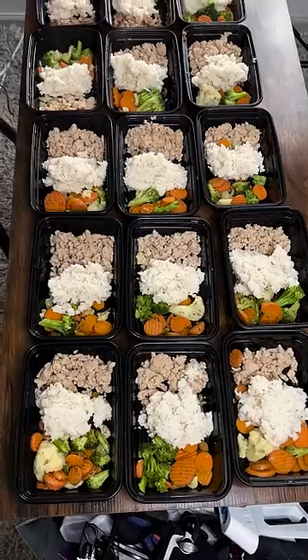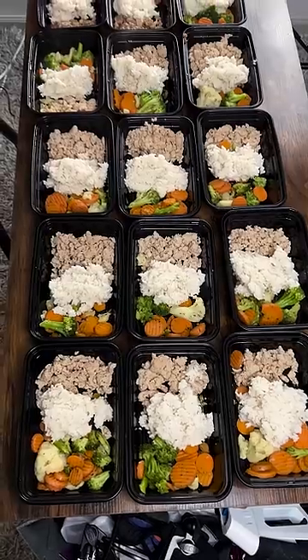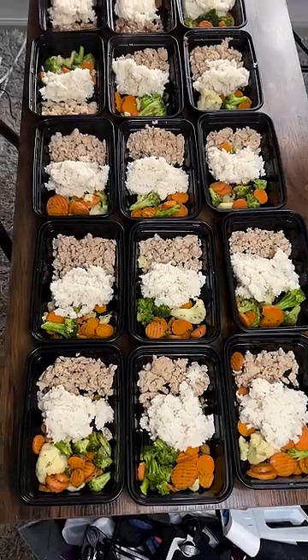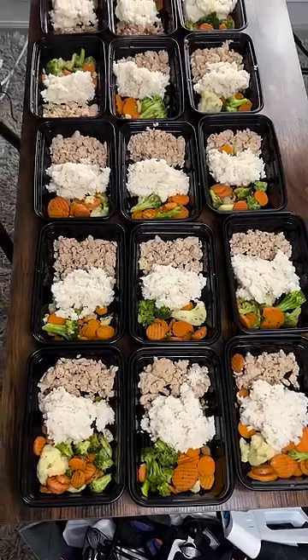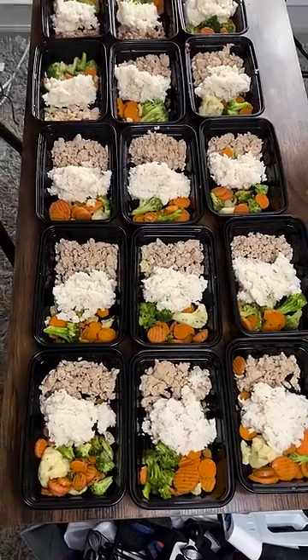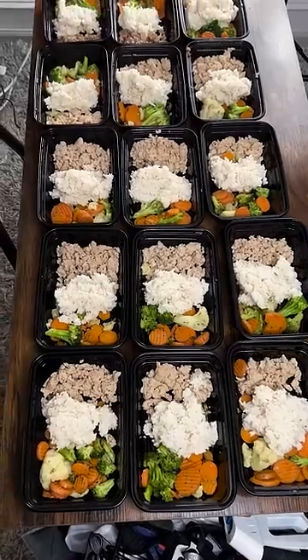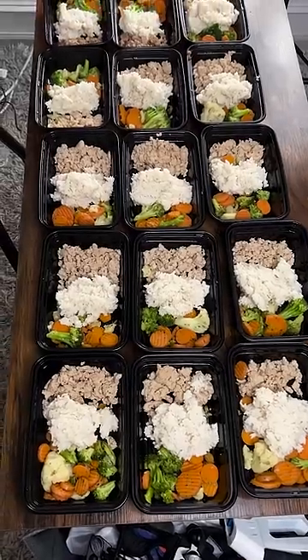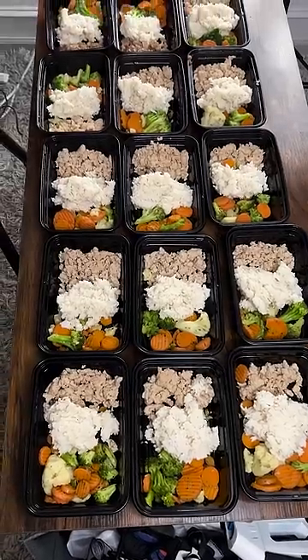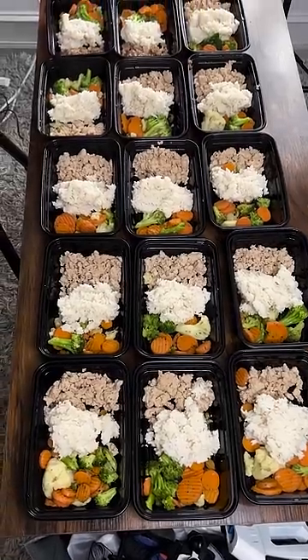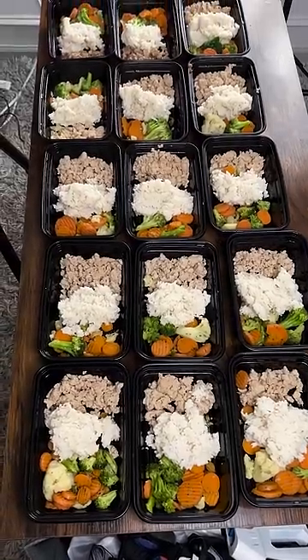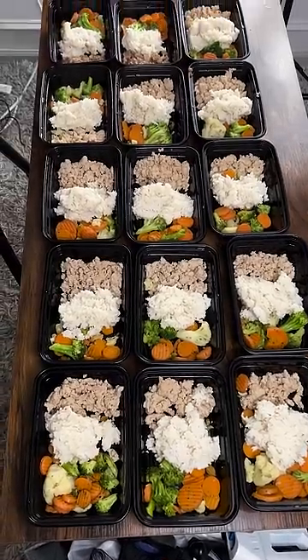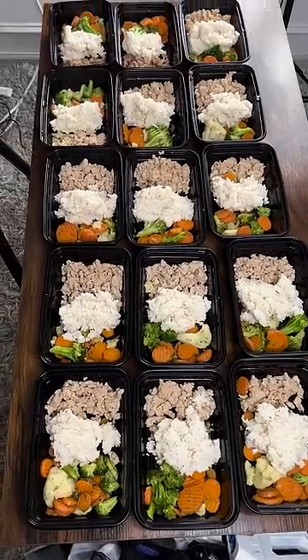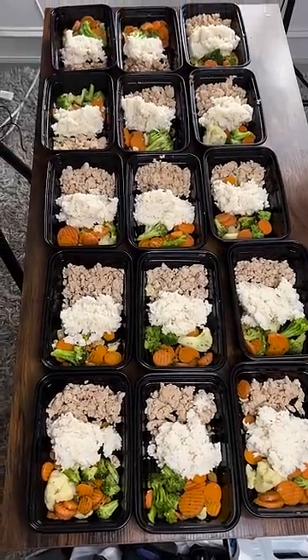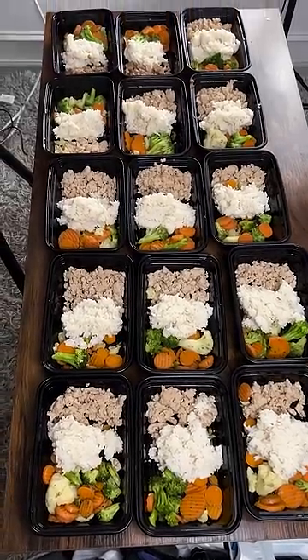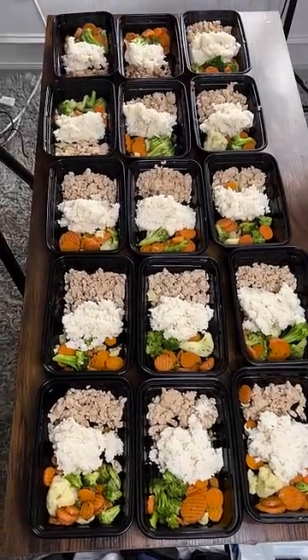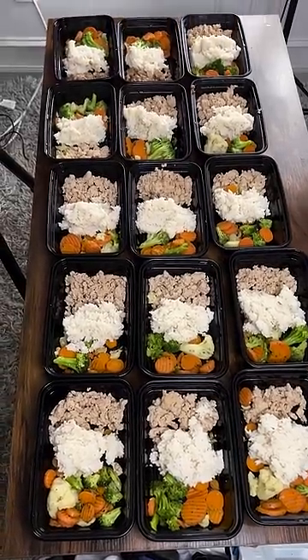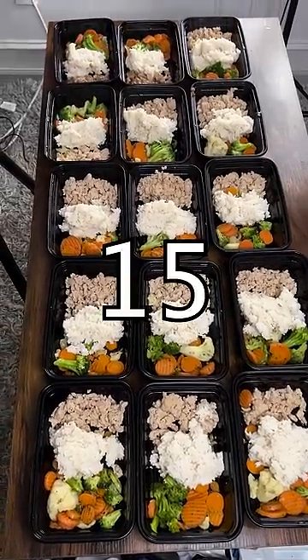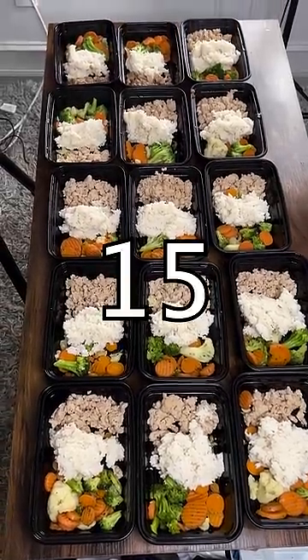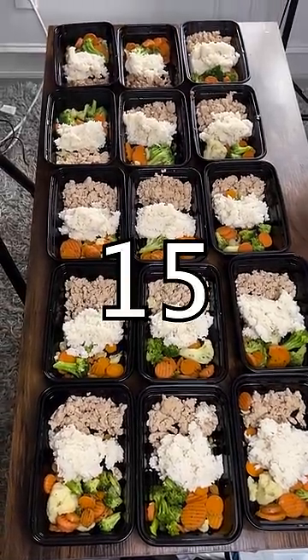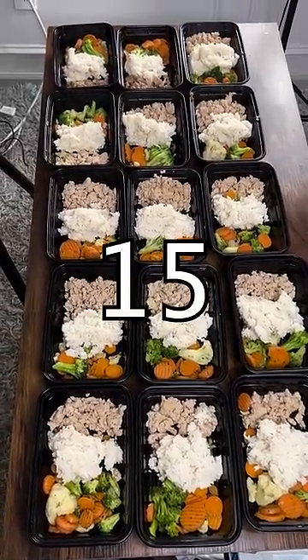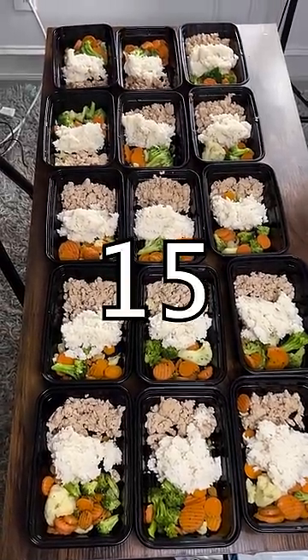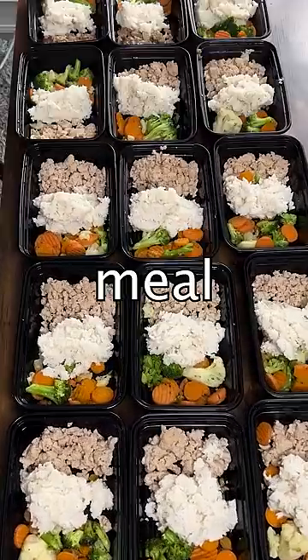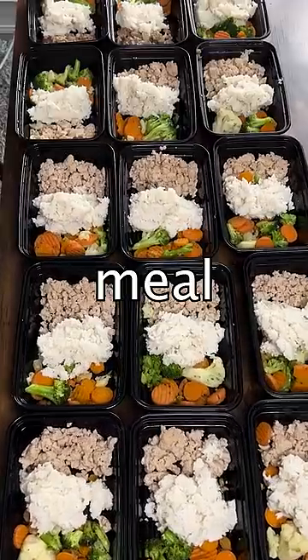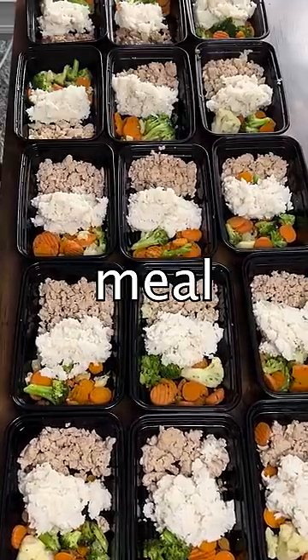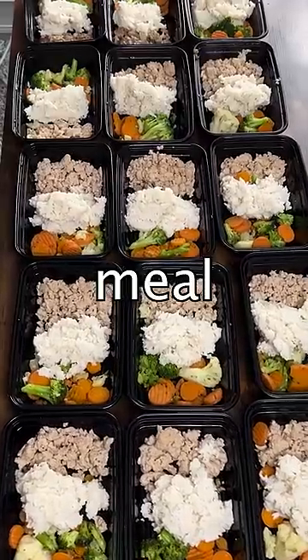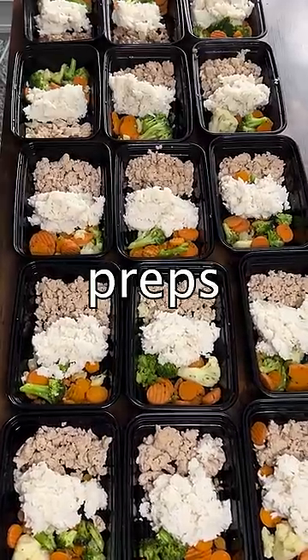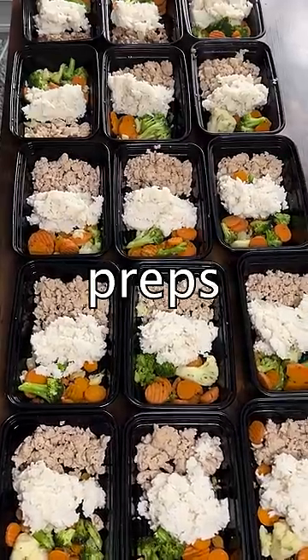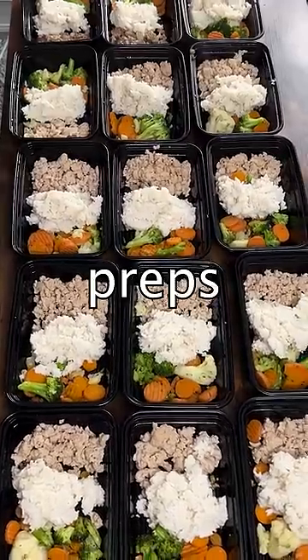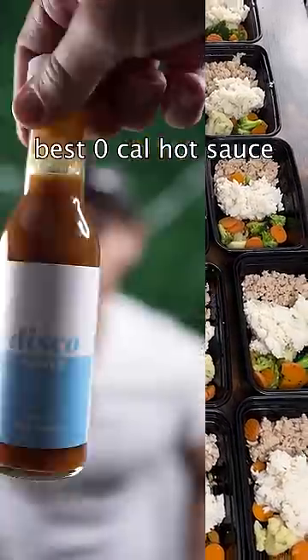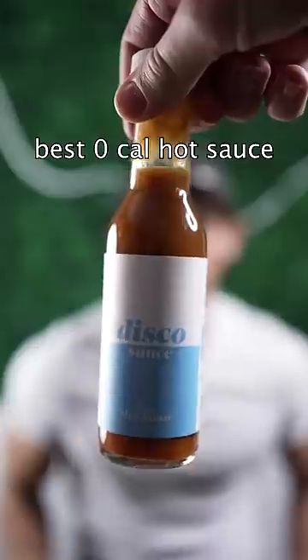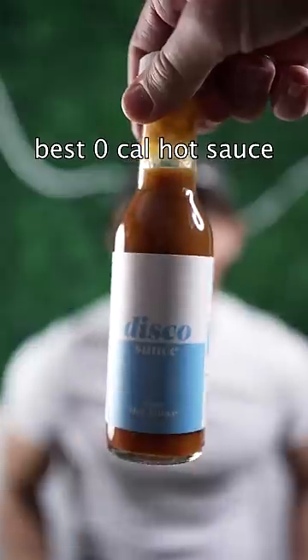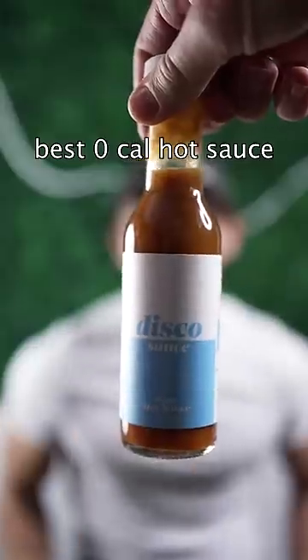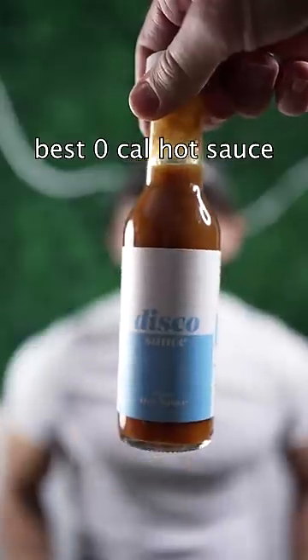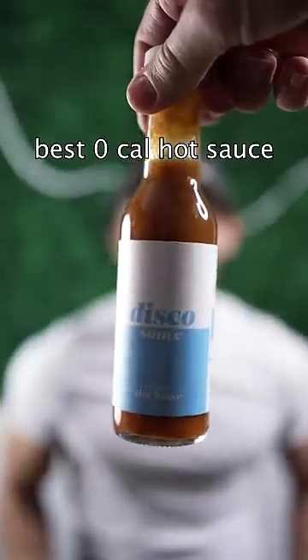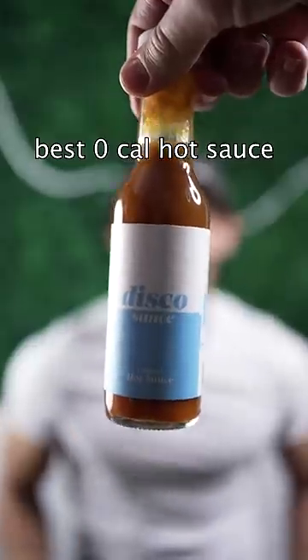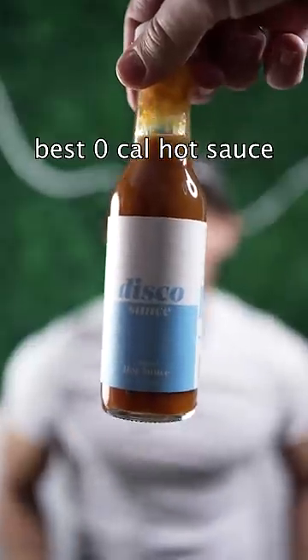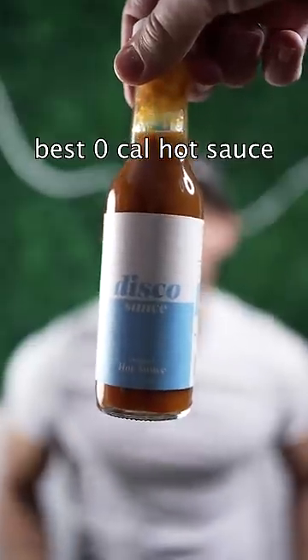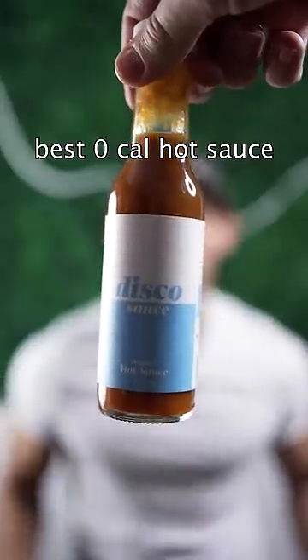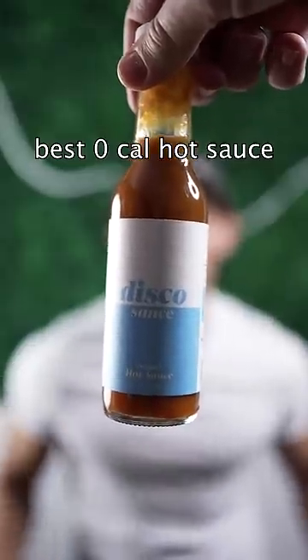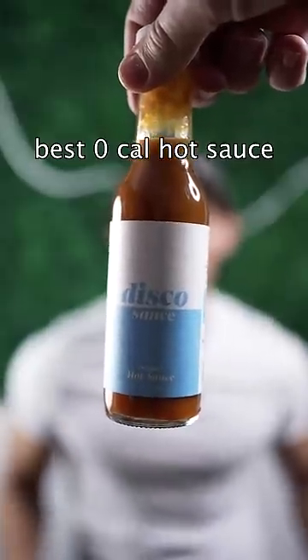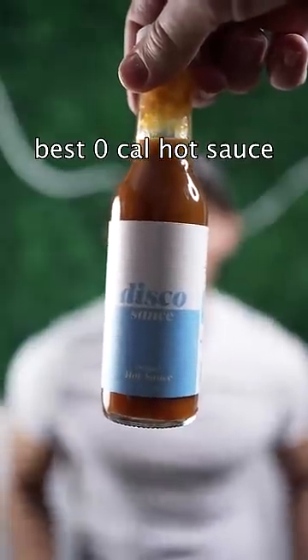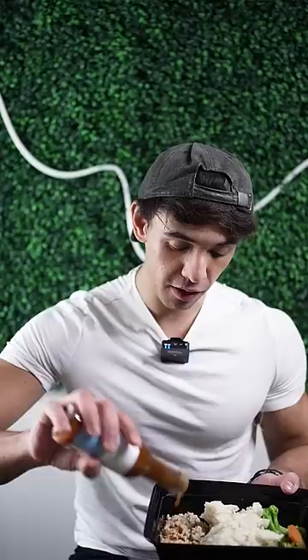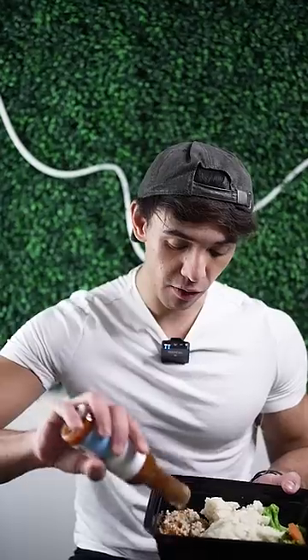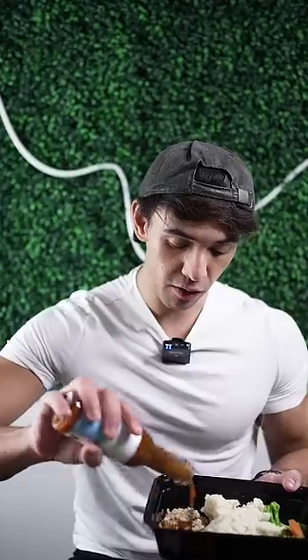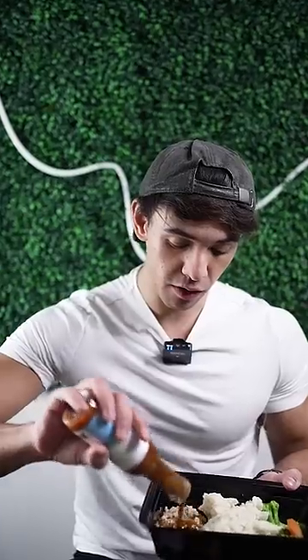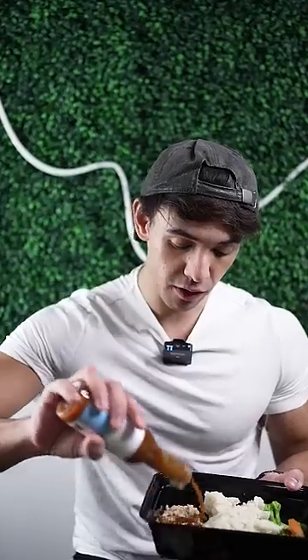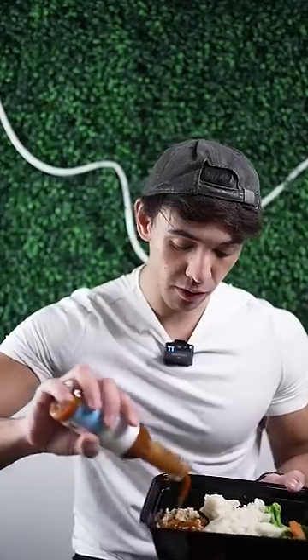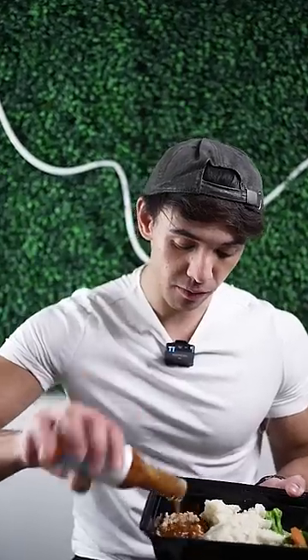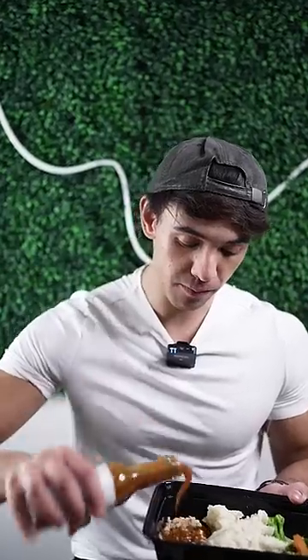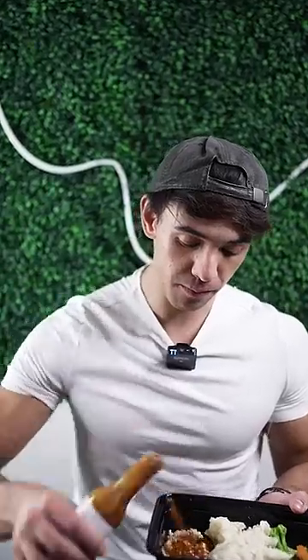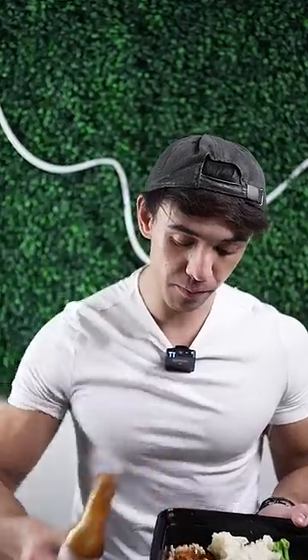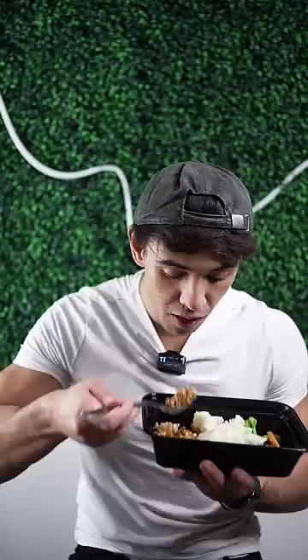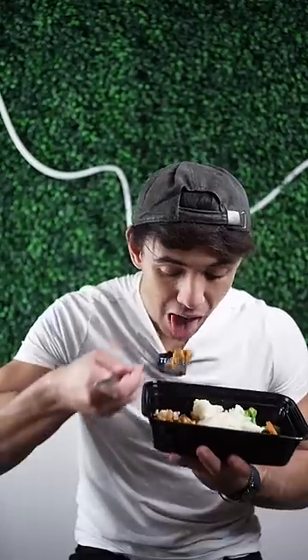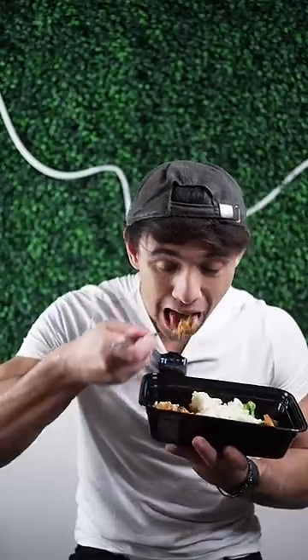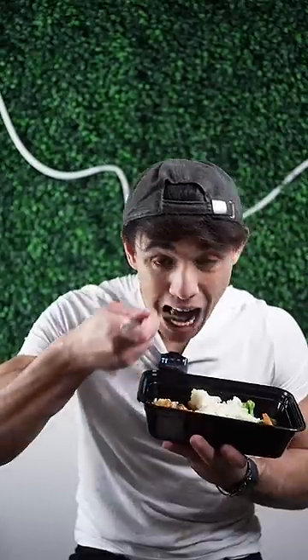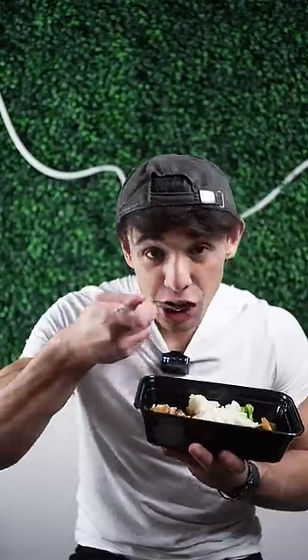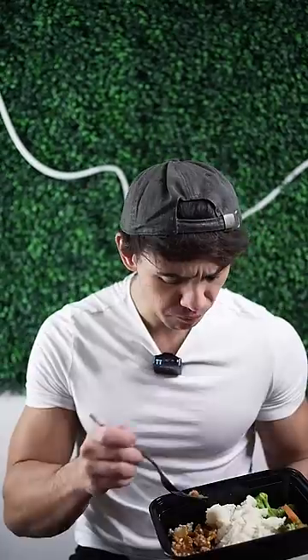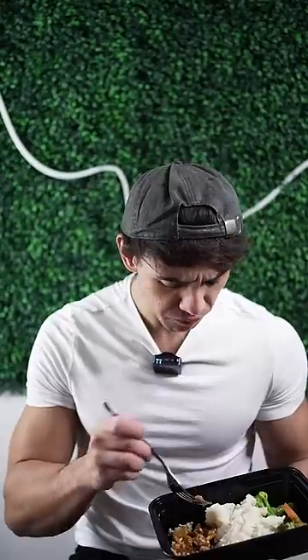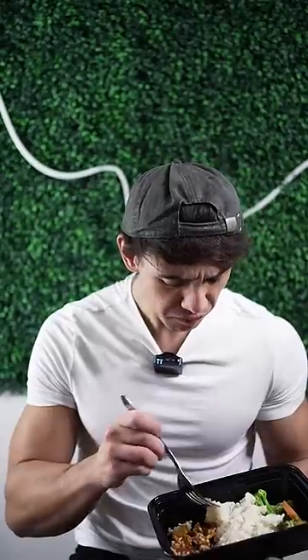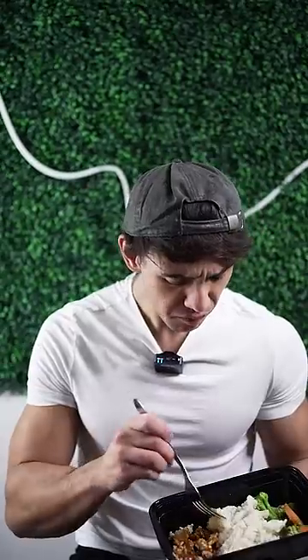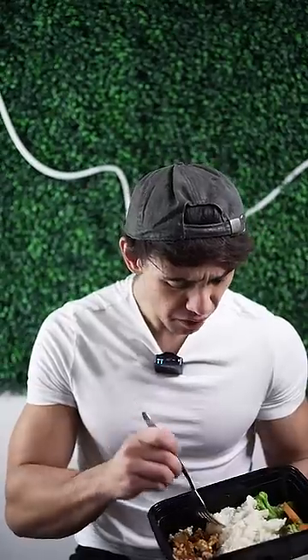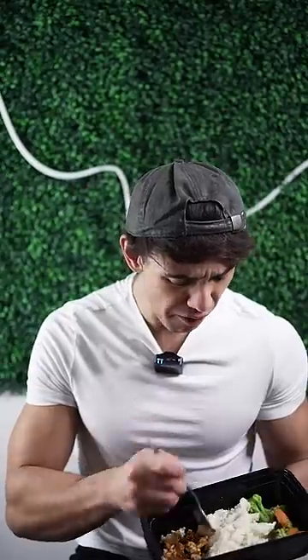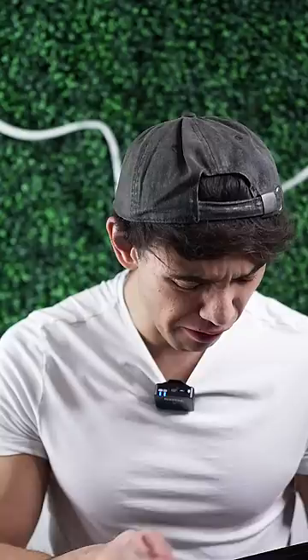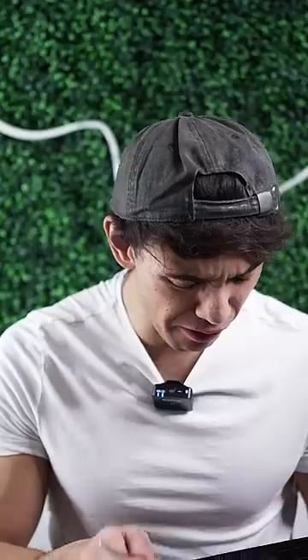We portioned all the food out and we got 15 meal preps. You eat two of these every day for seven days — you got meal preps for a week for under $20.